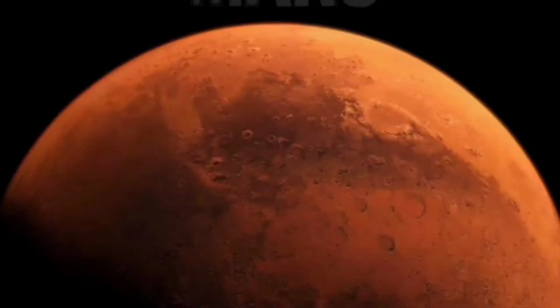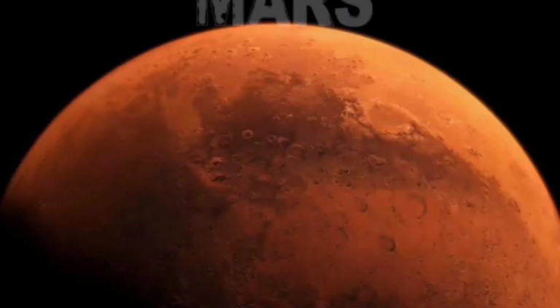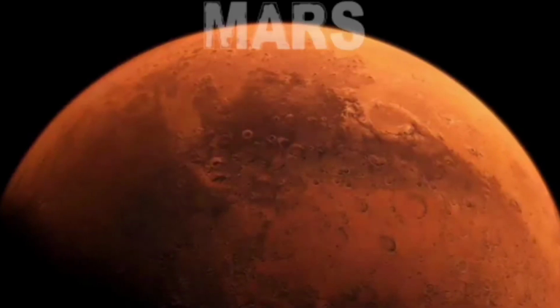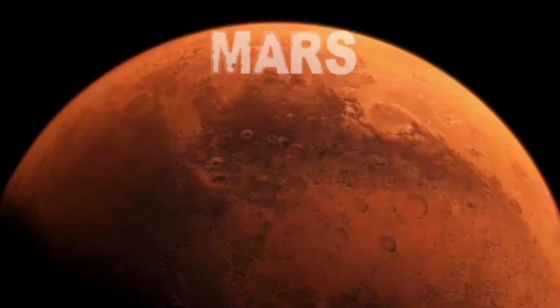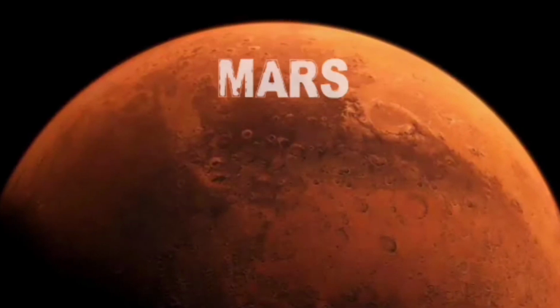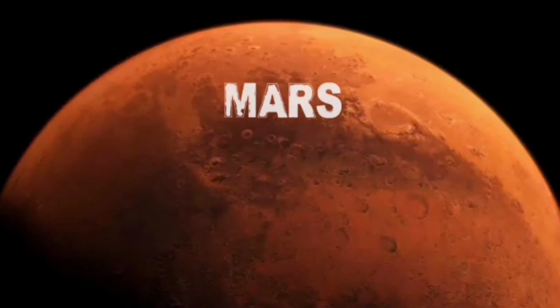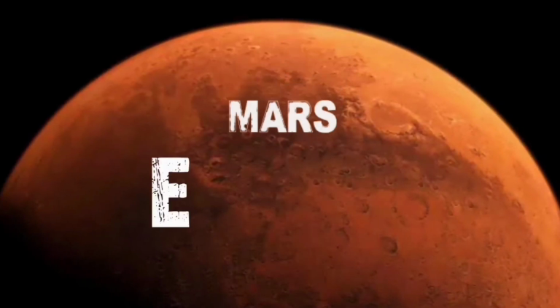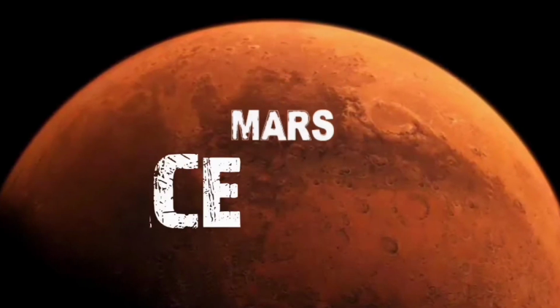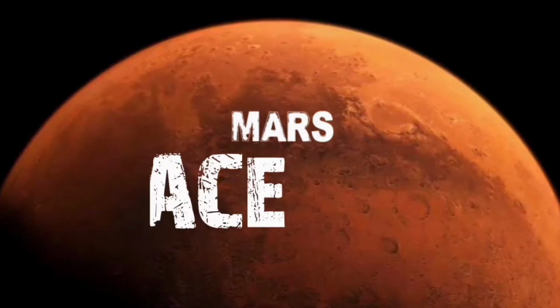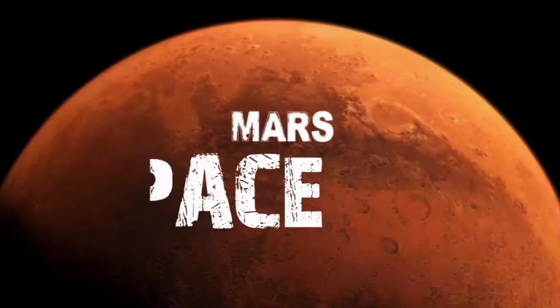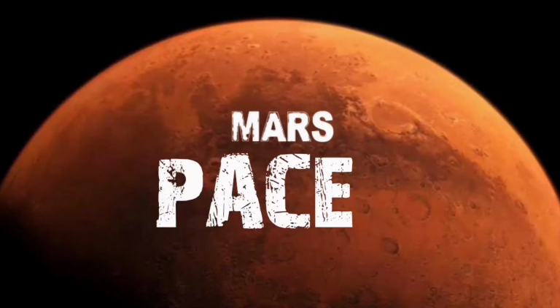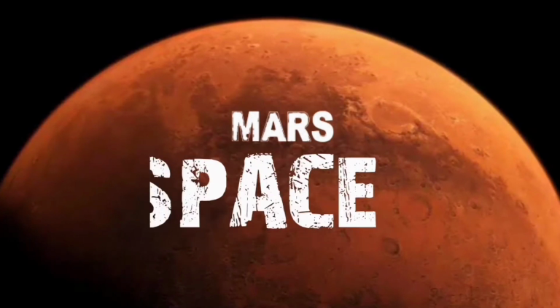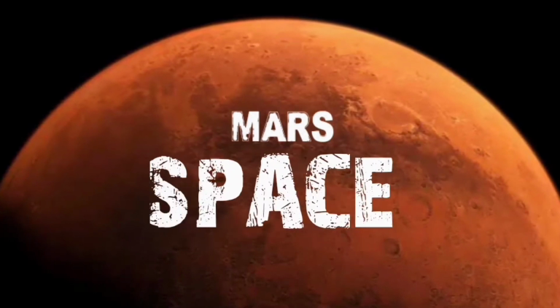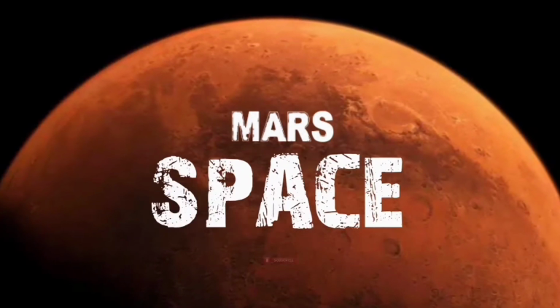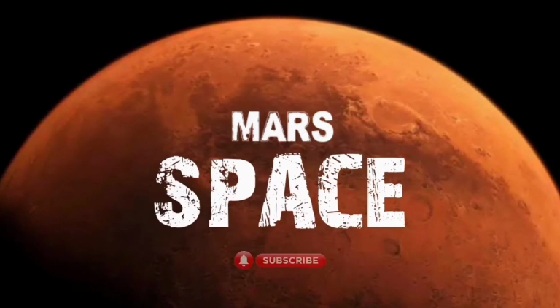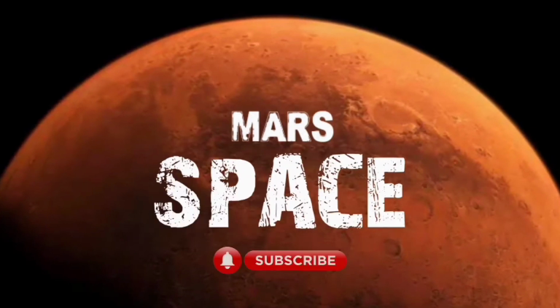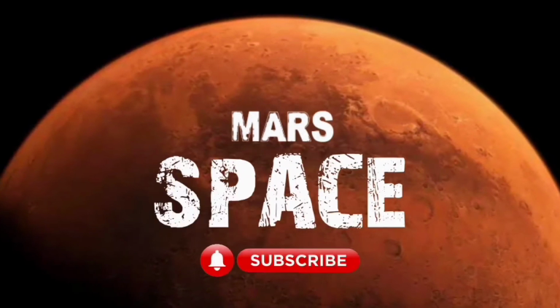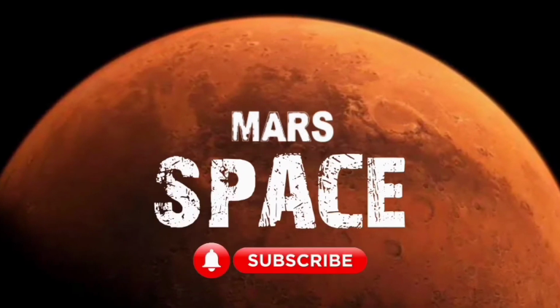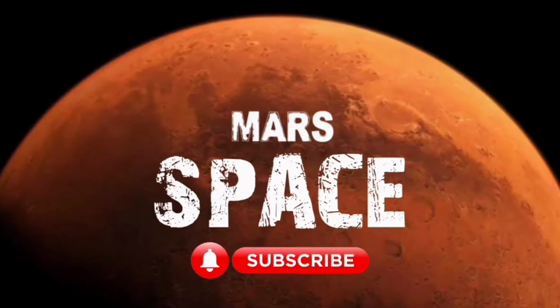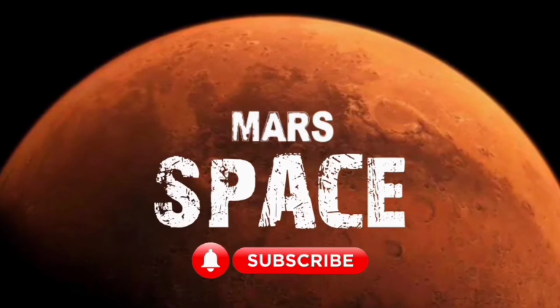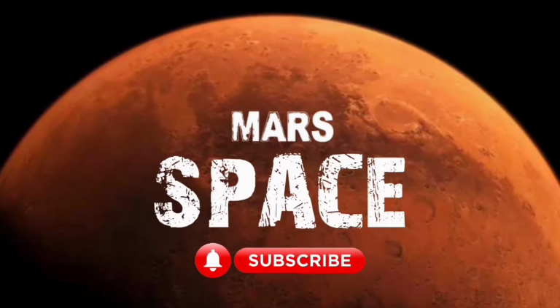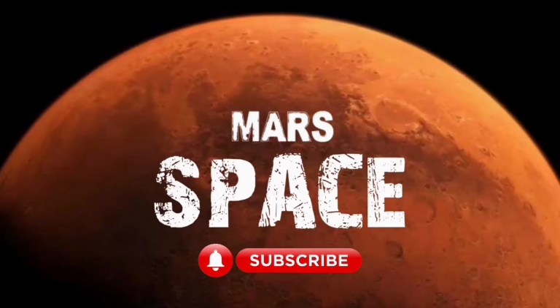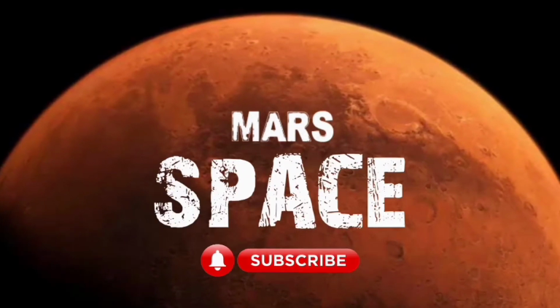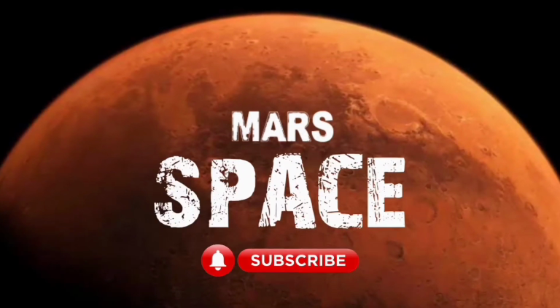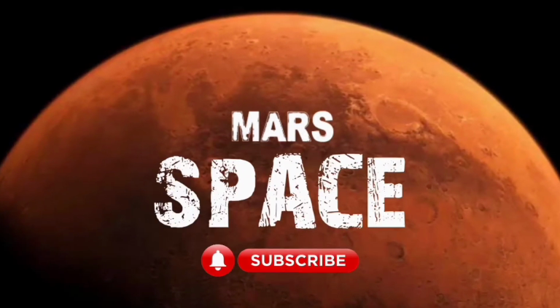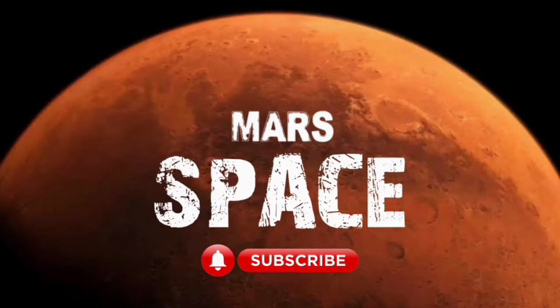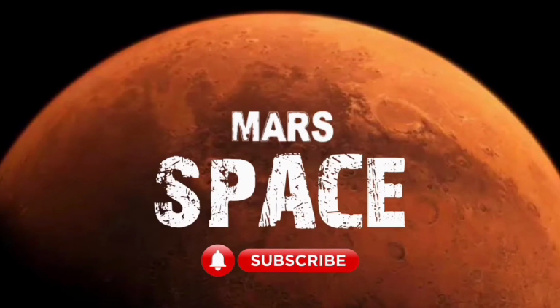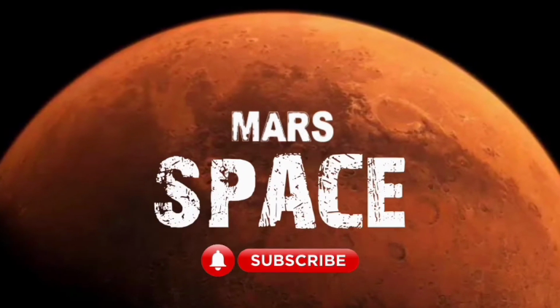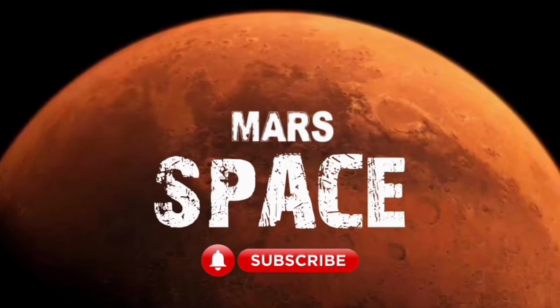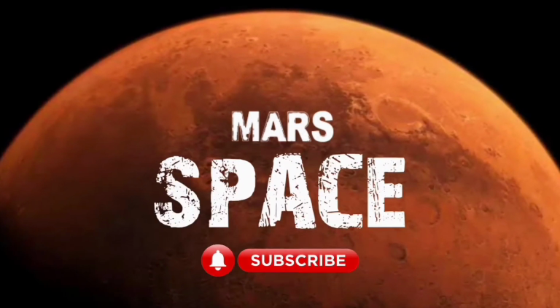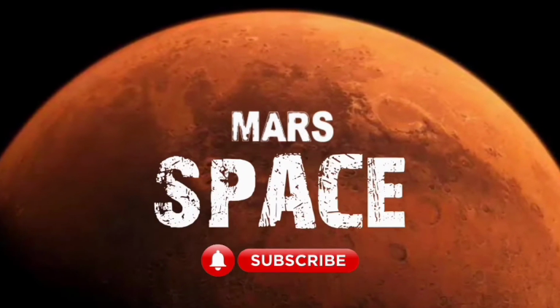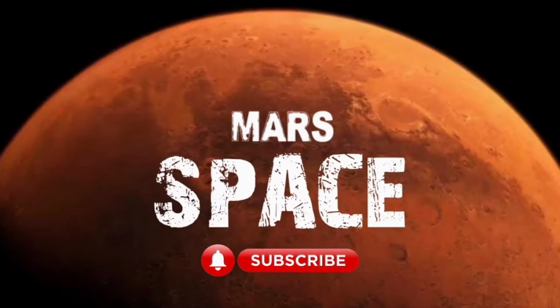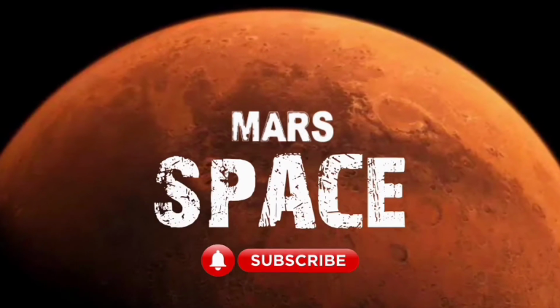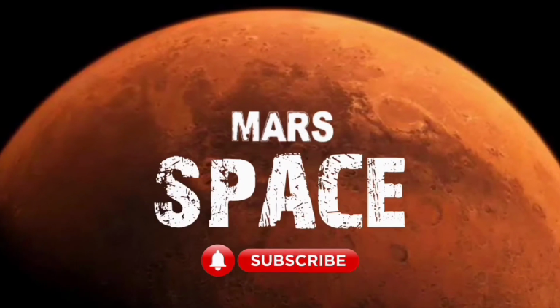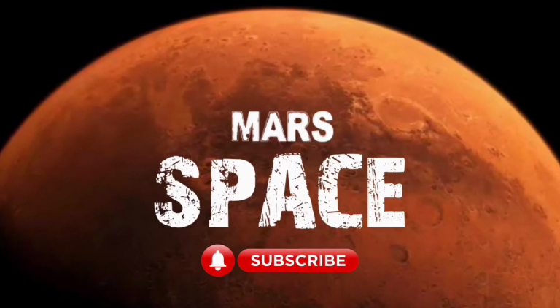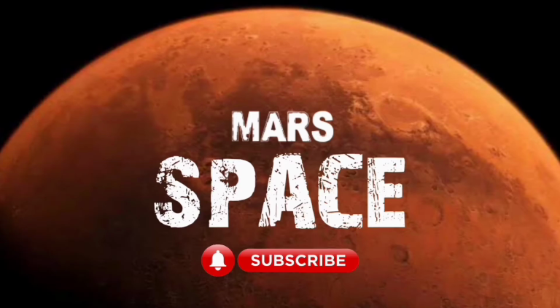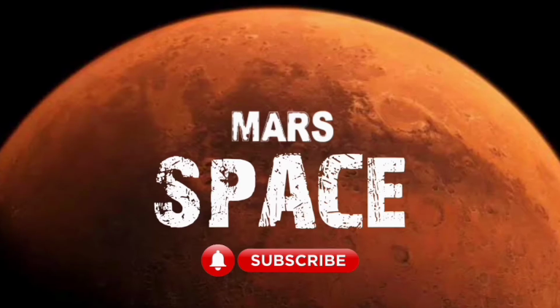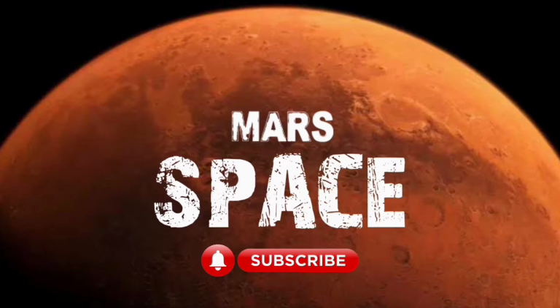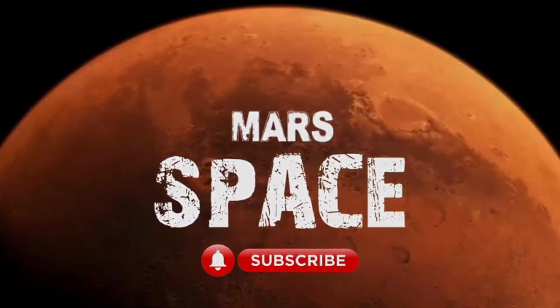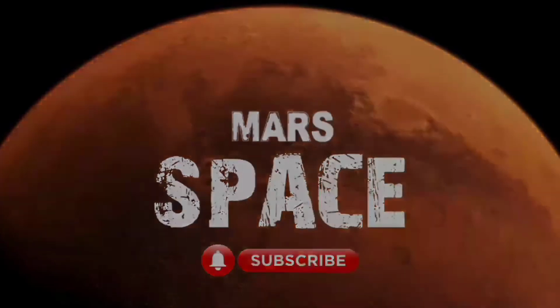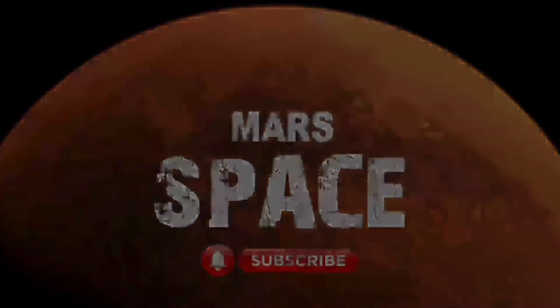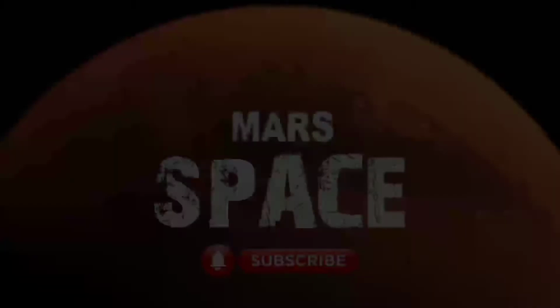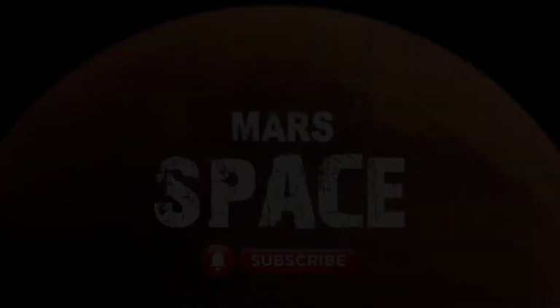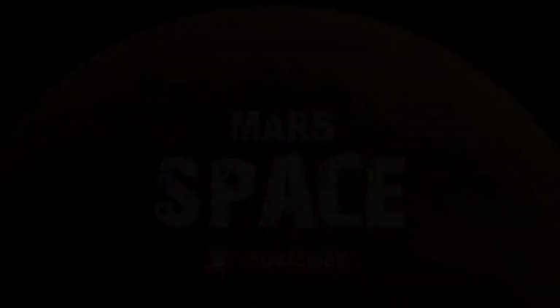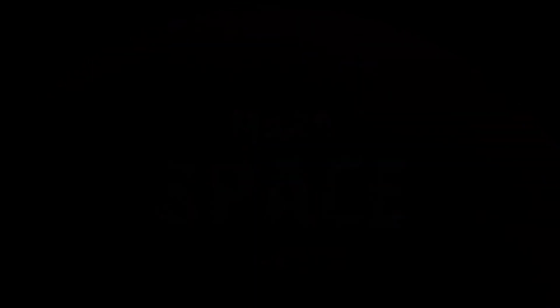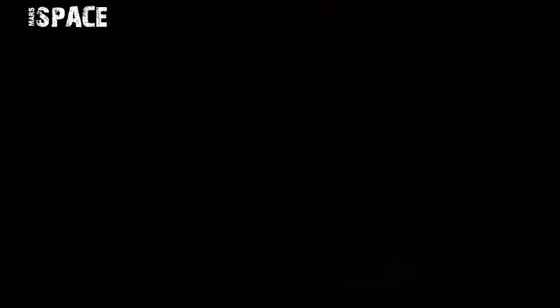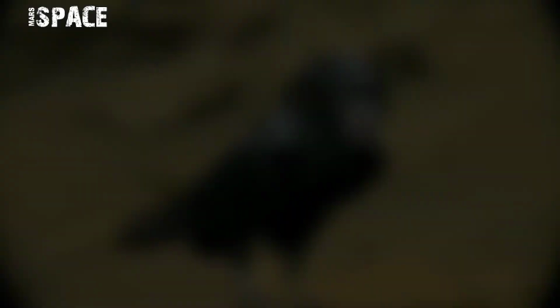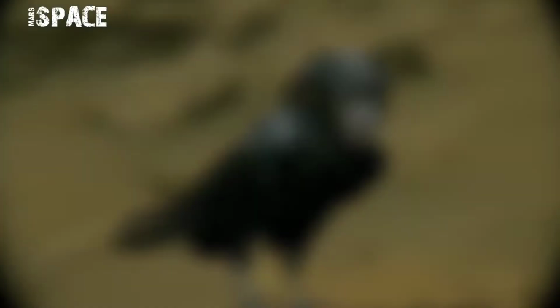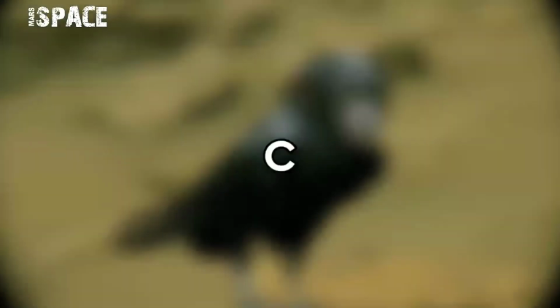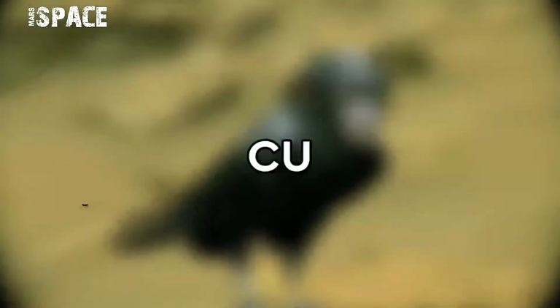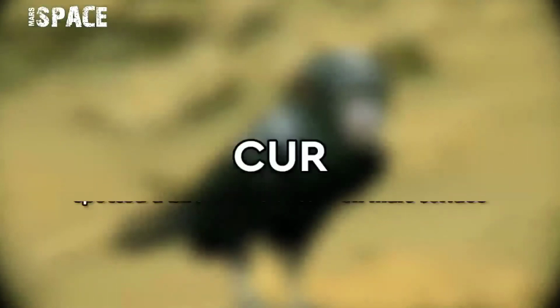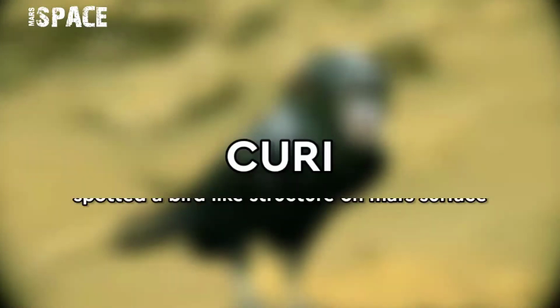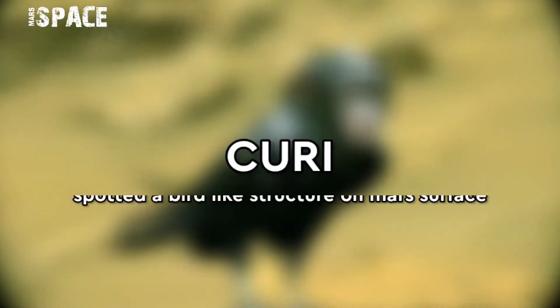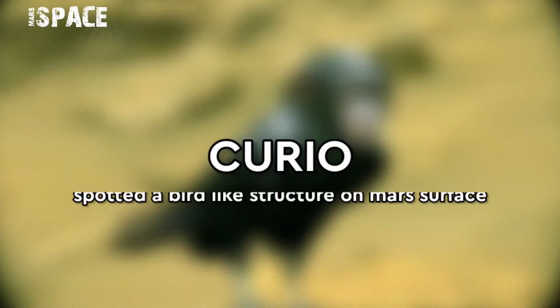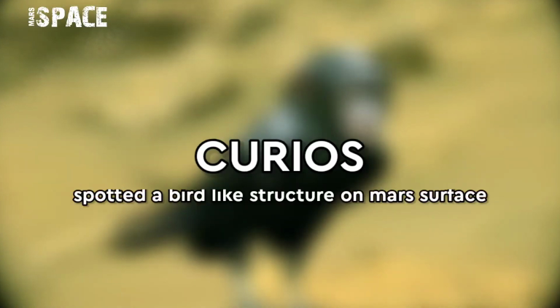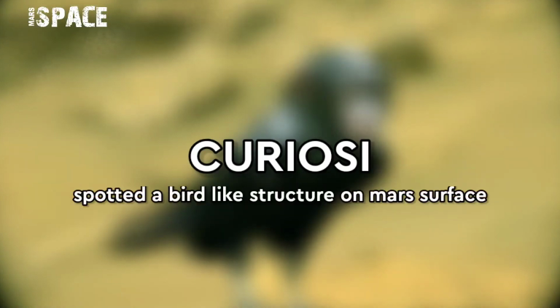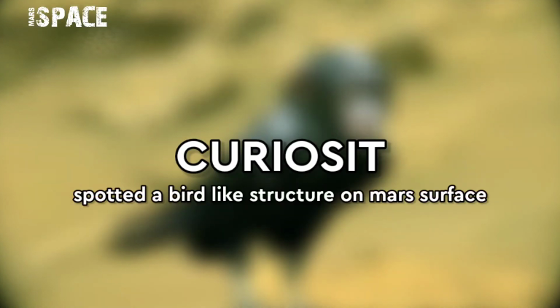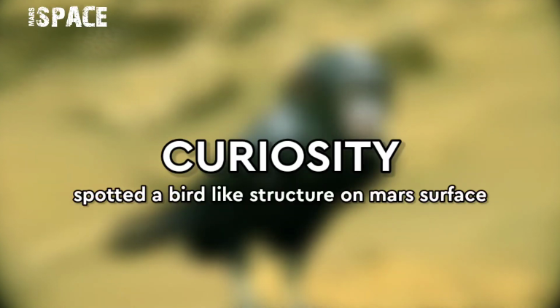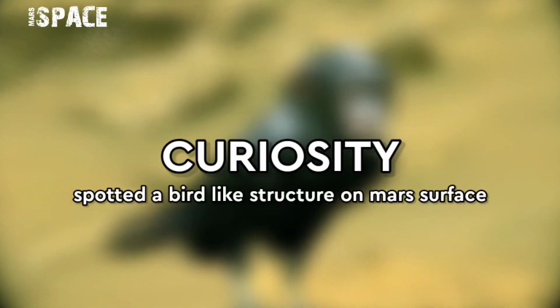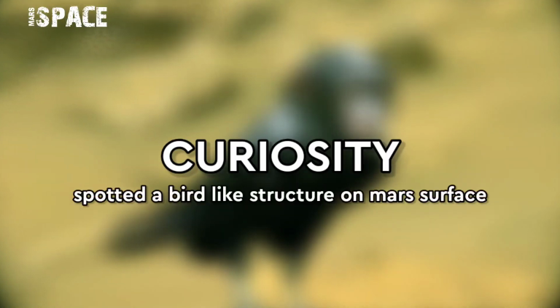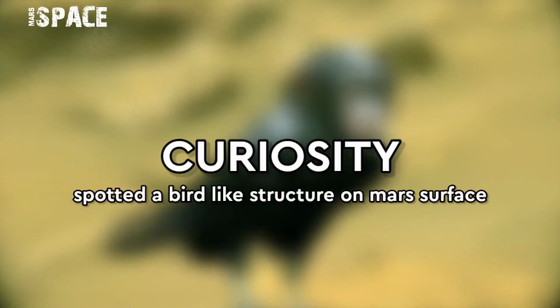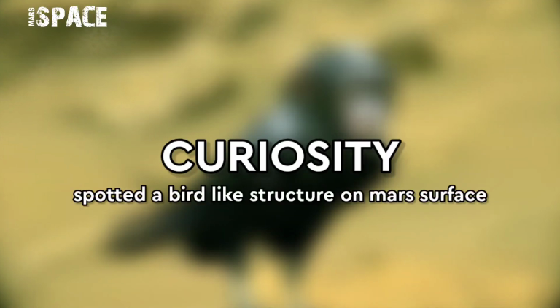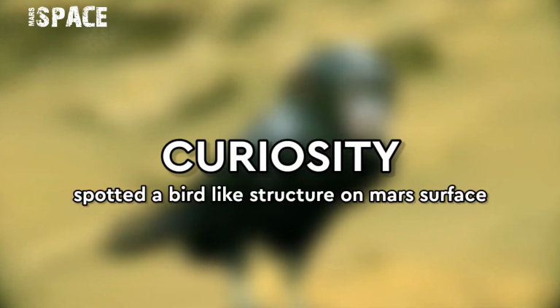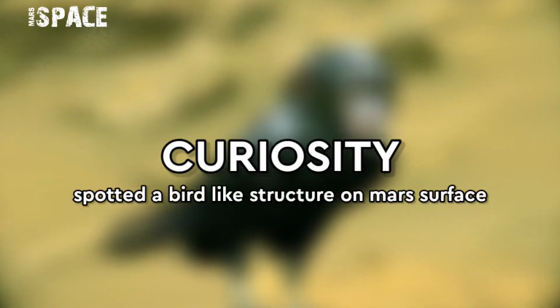Hello my dear friends, welcome back to our YouTube channel Mars Respass. If you're new, hit the like button with thumbs up and please watch till the end.